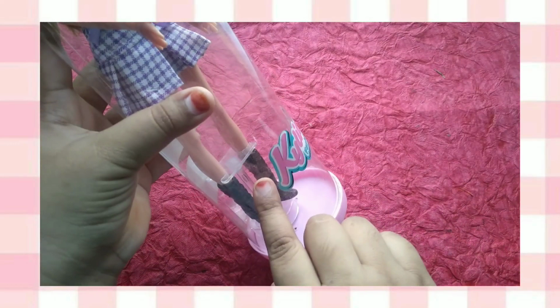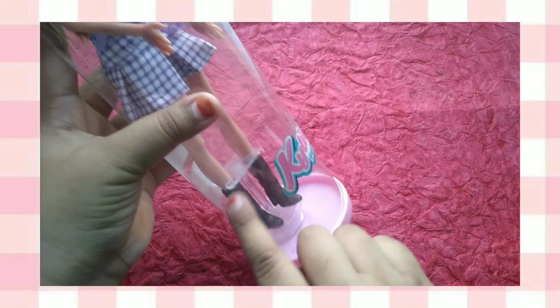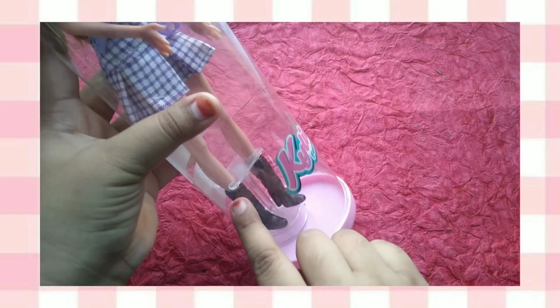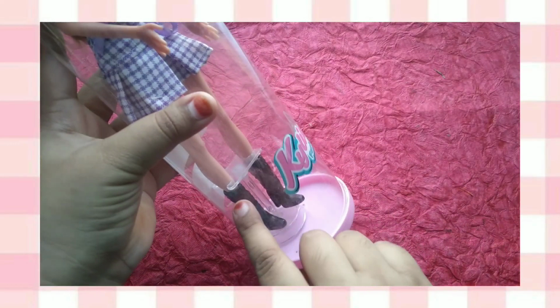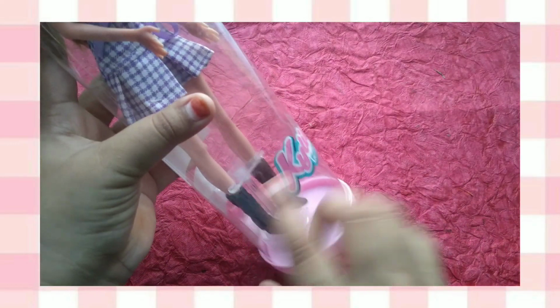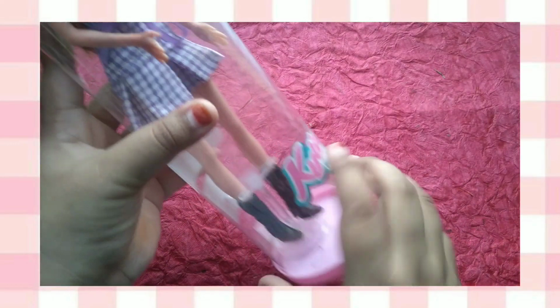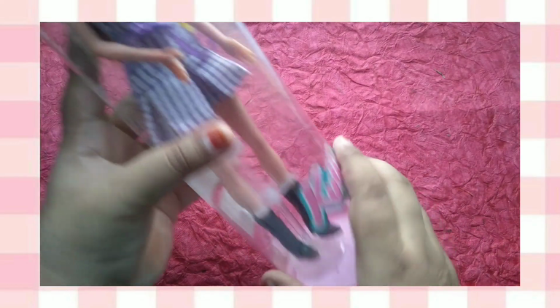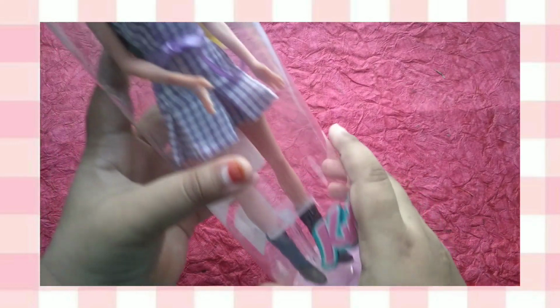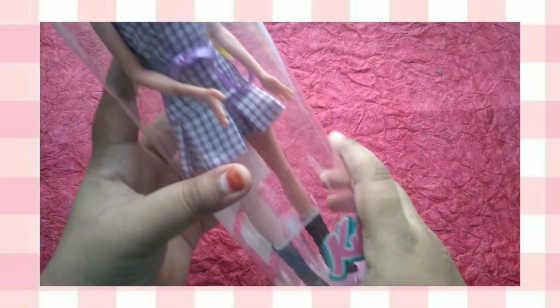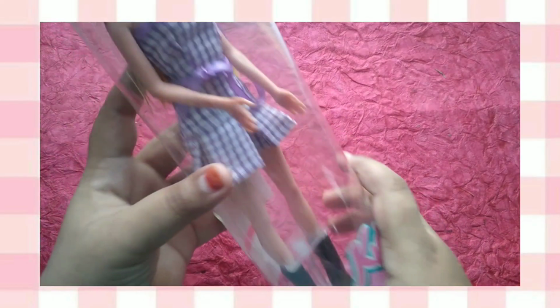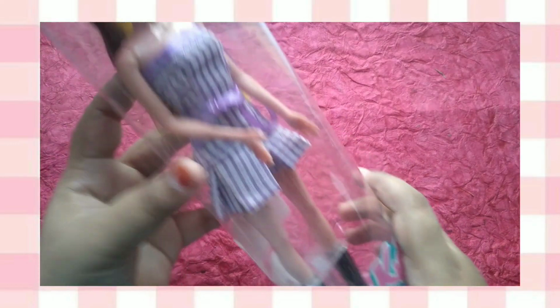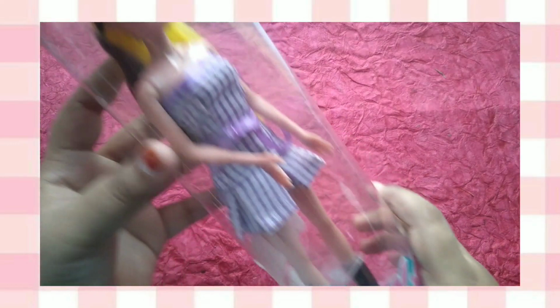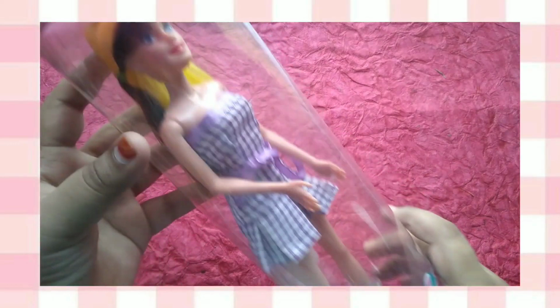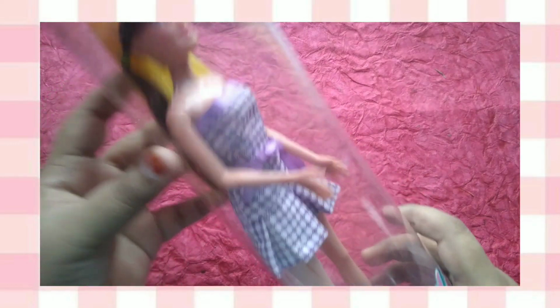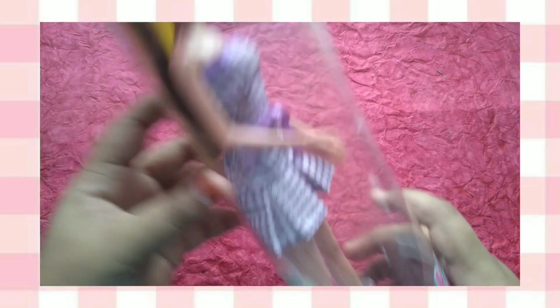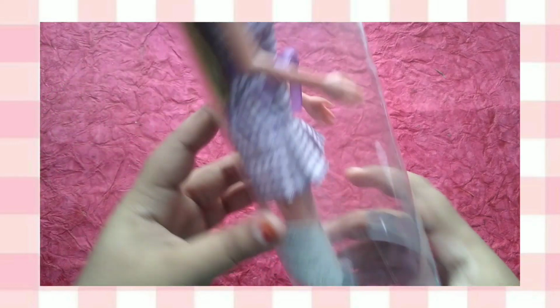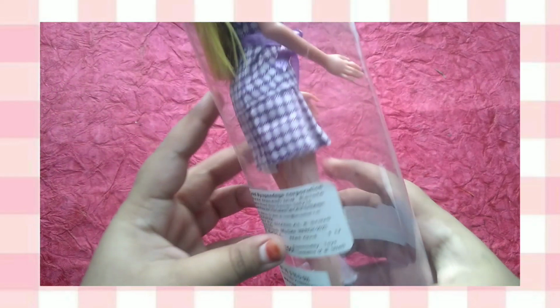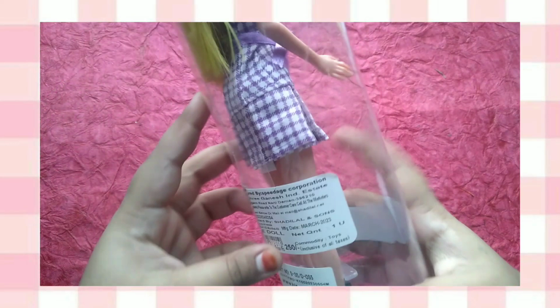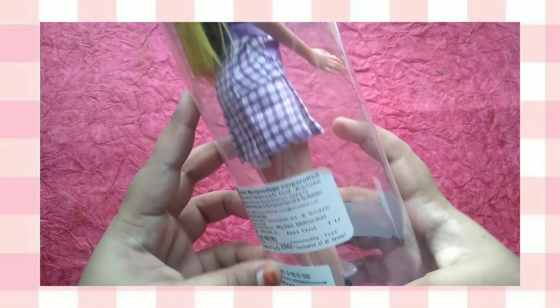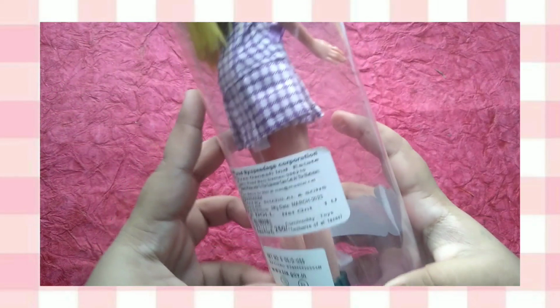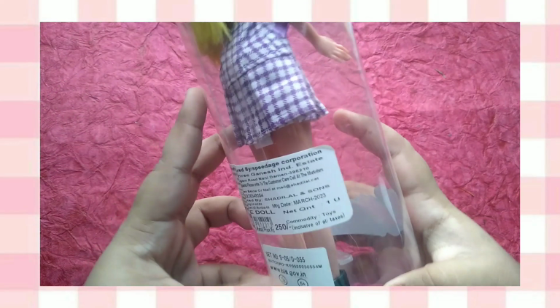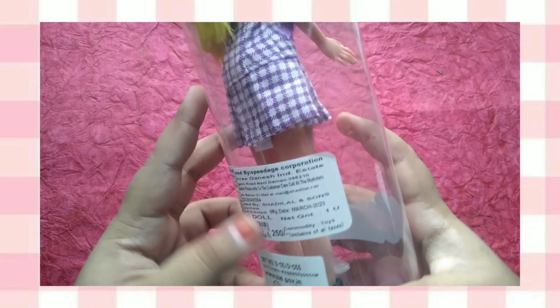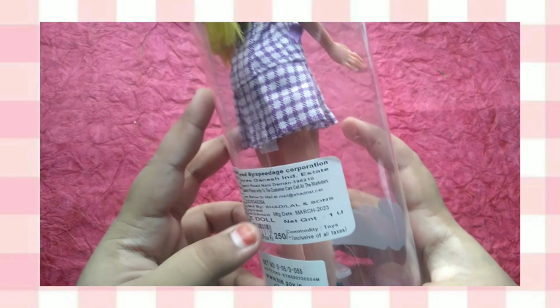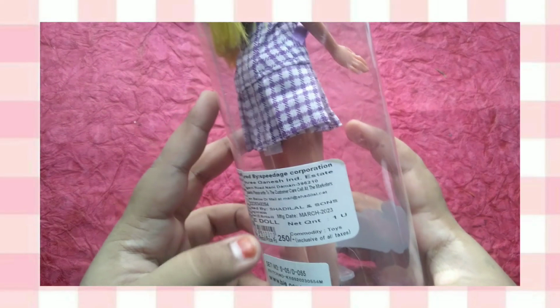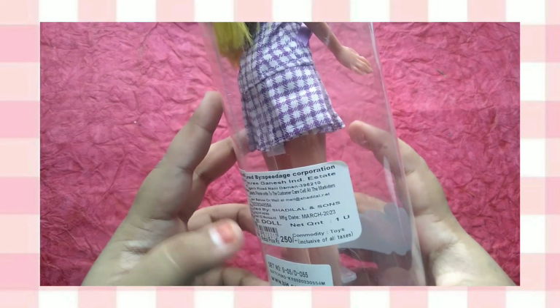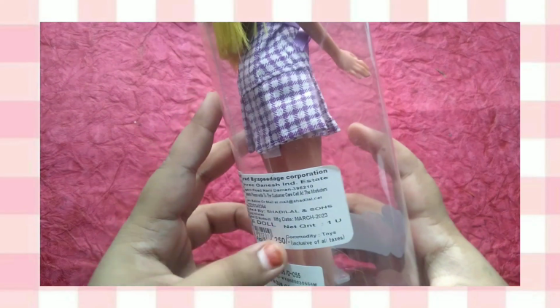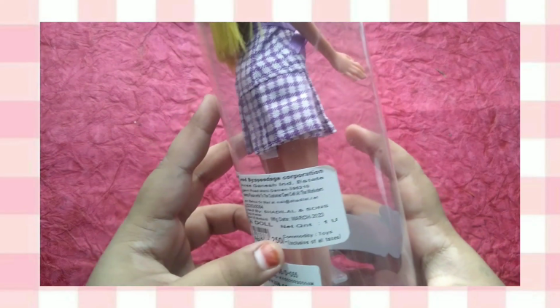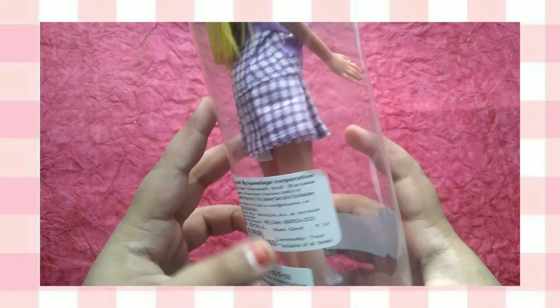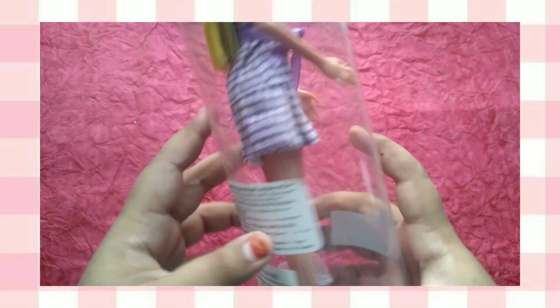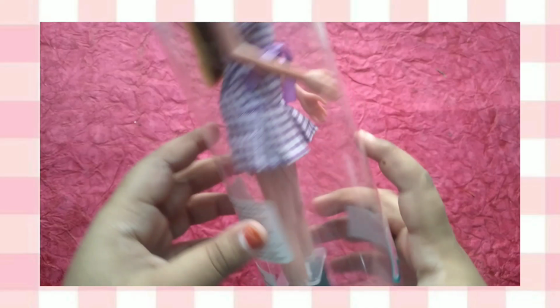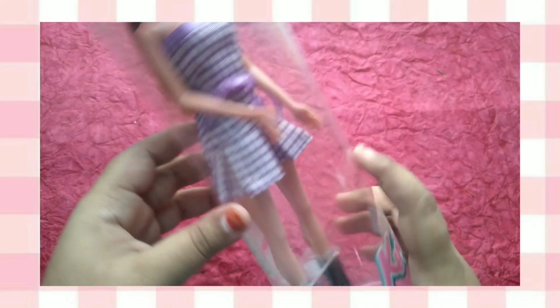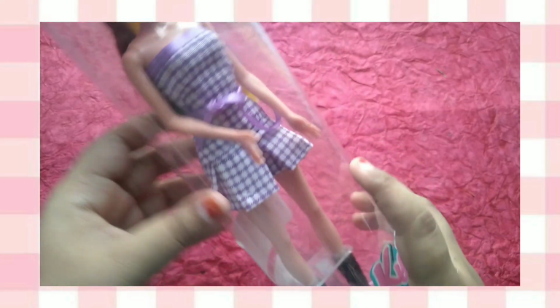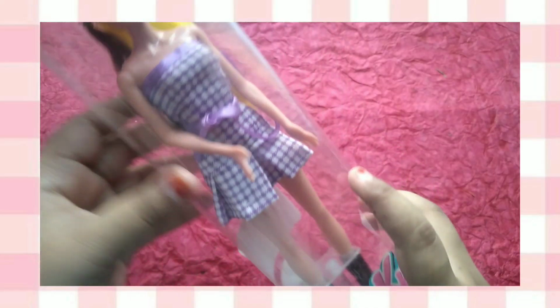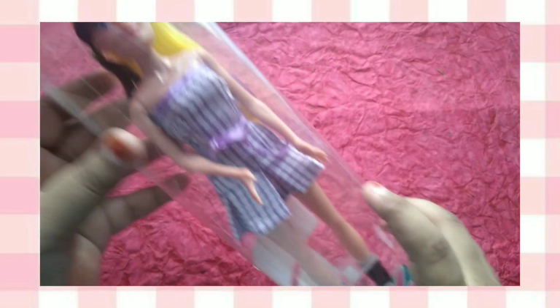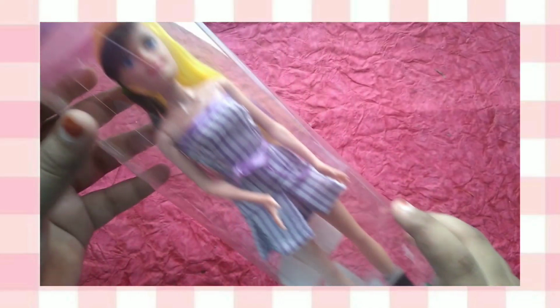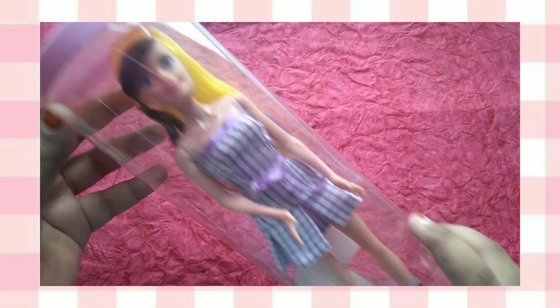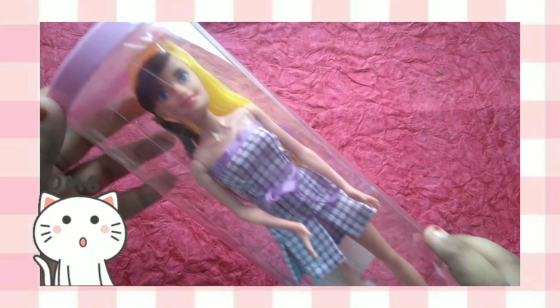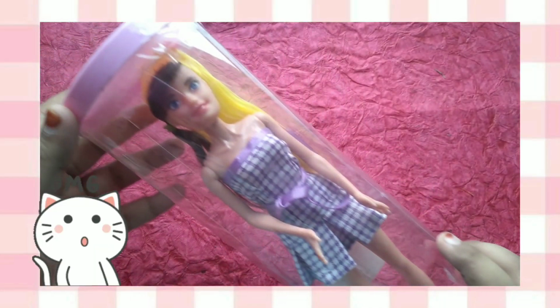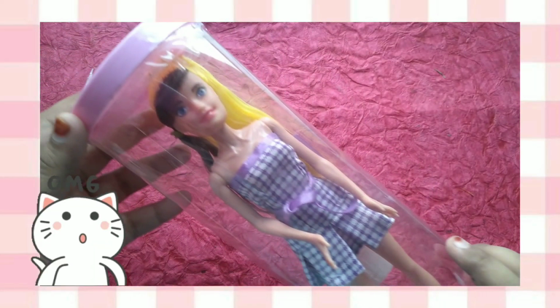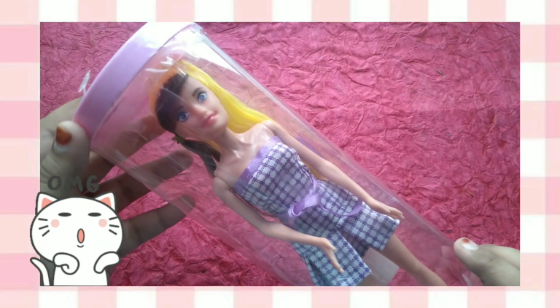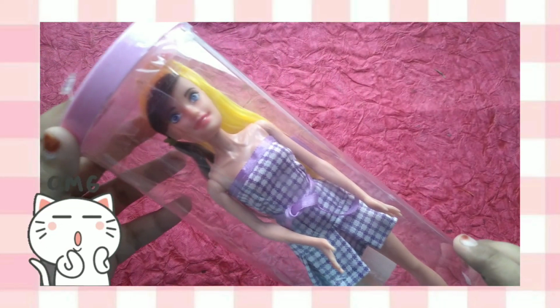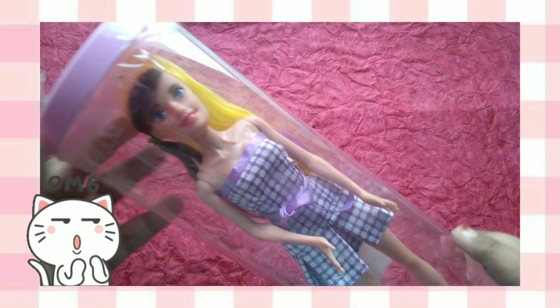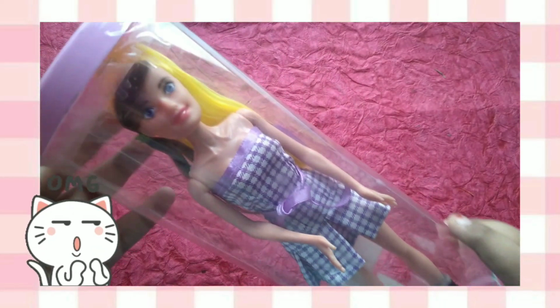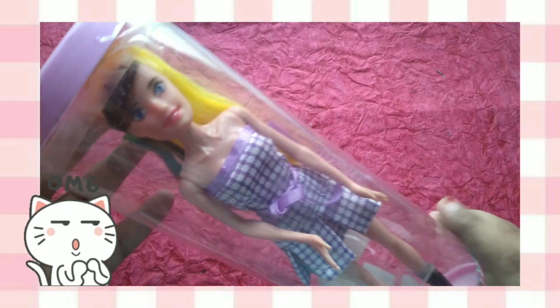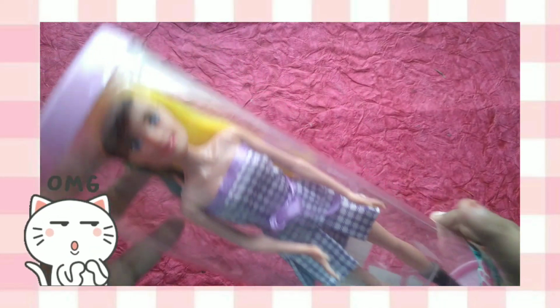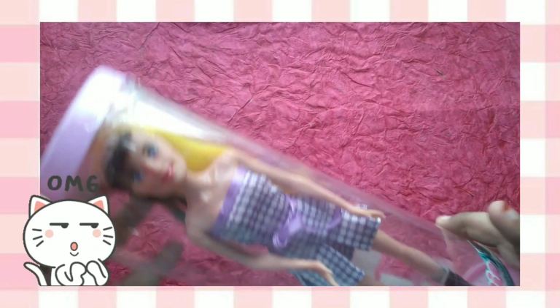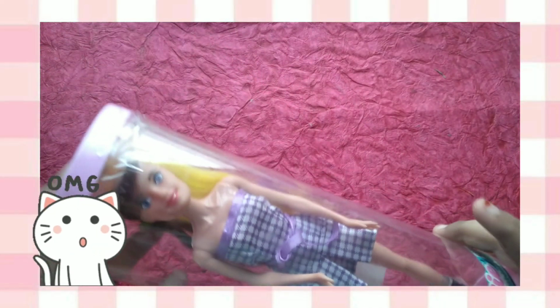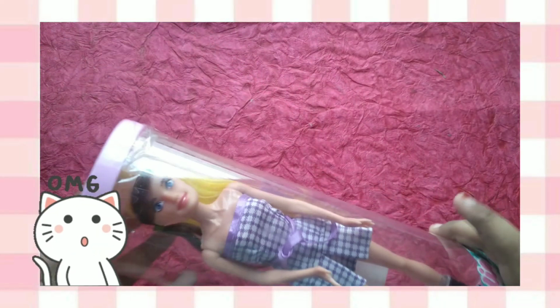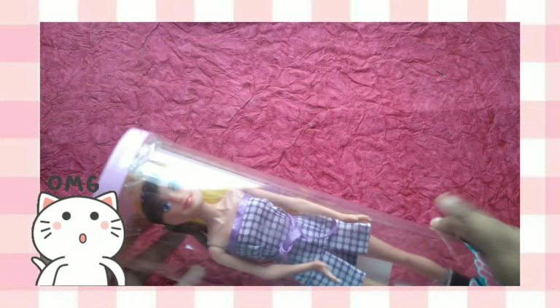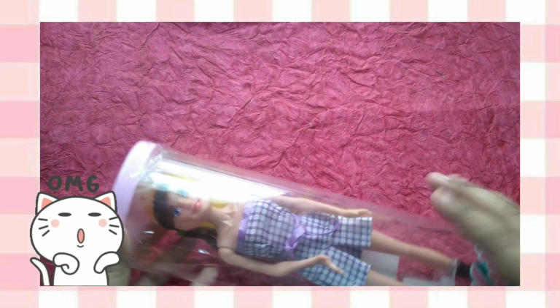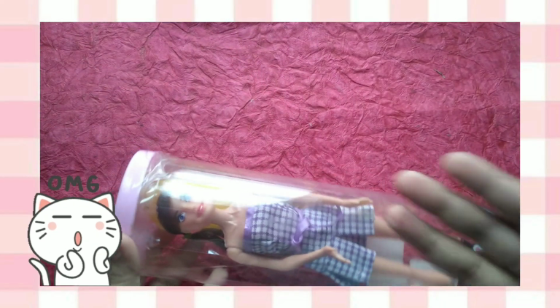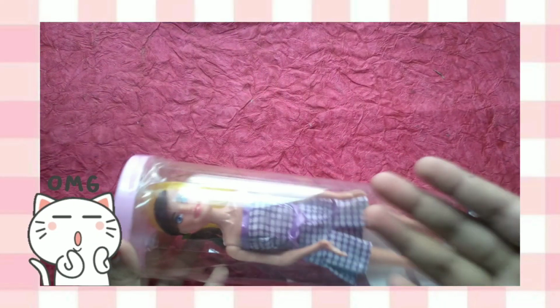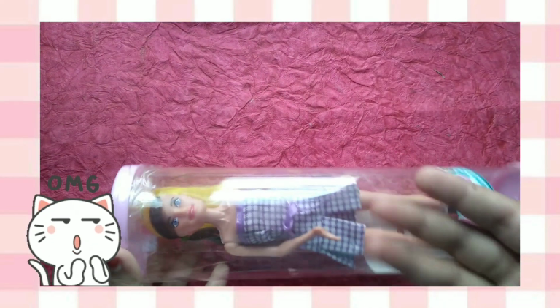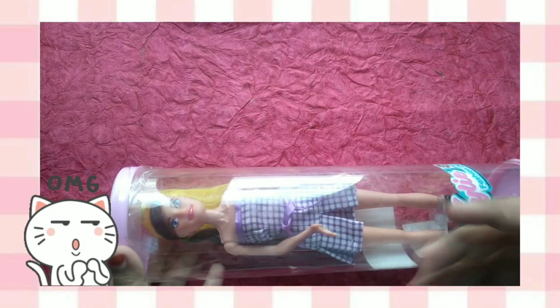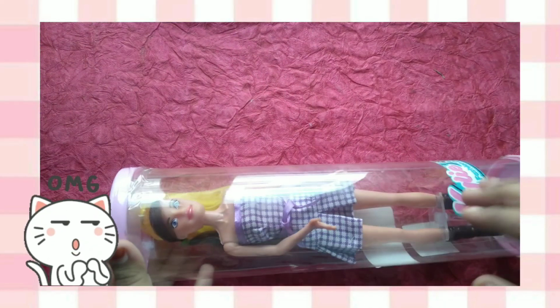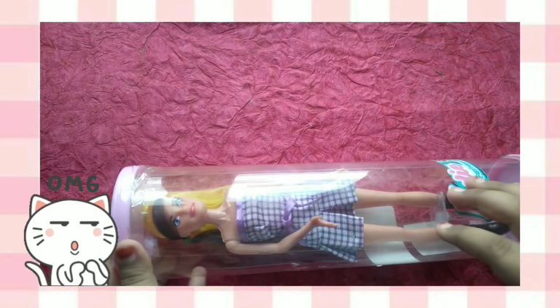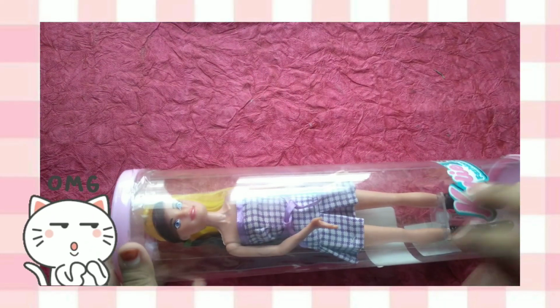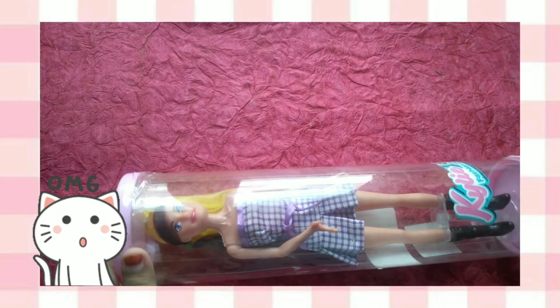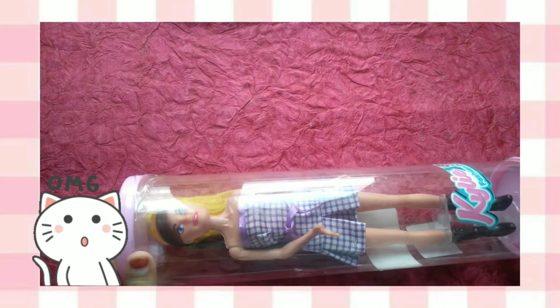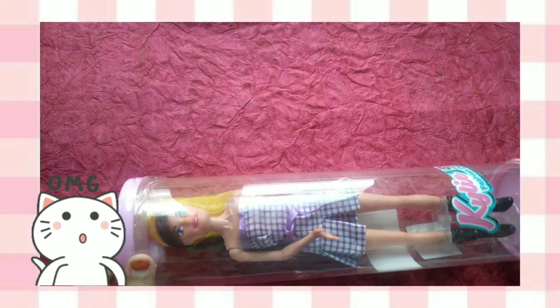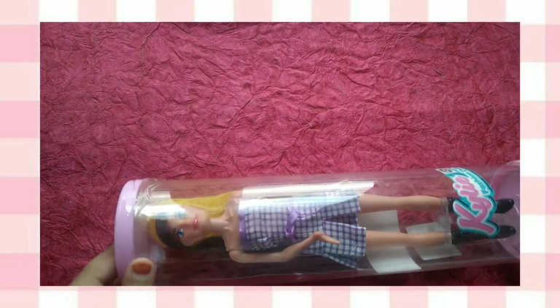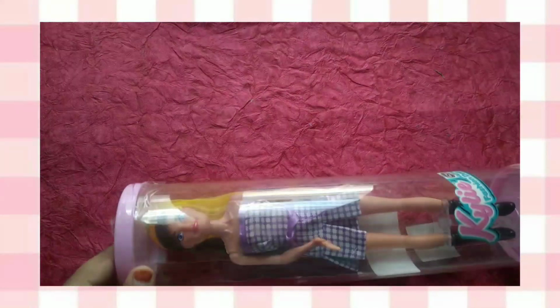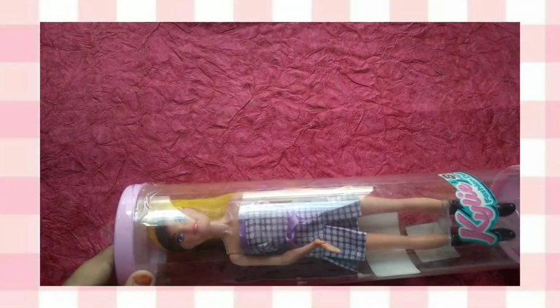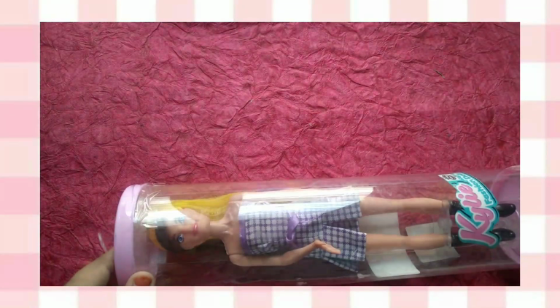And it also comes with a clear stand. I have to make it all cute. So, let's unbox it quickly.